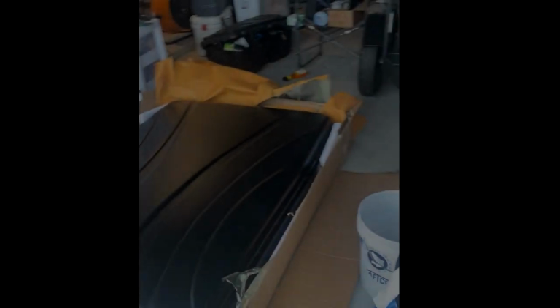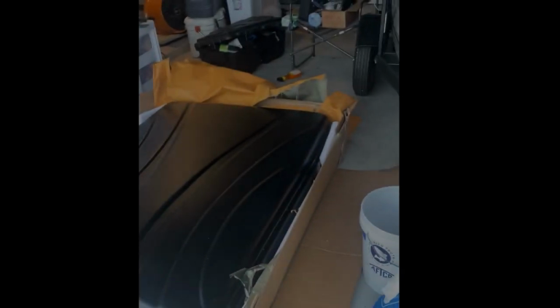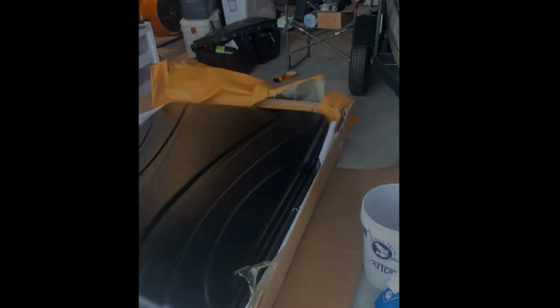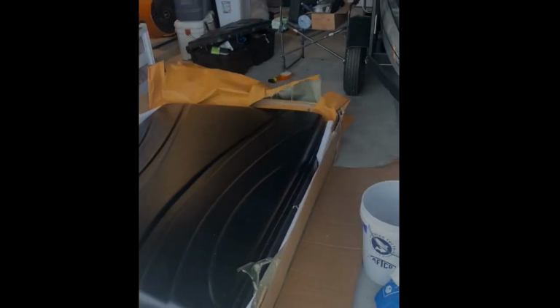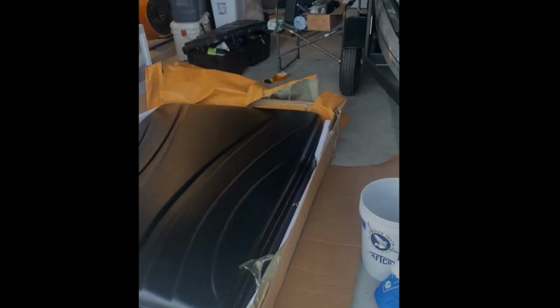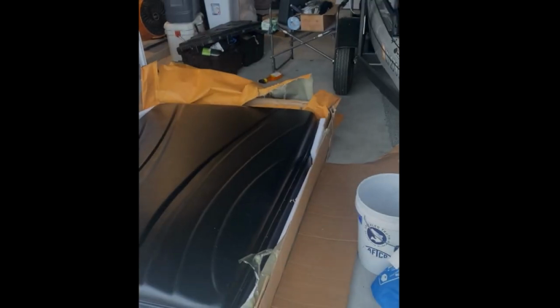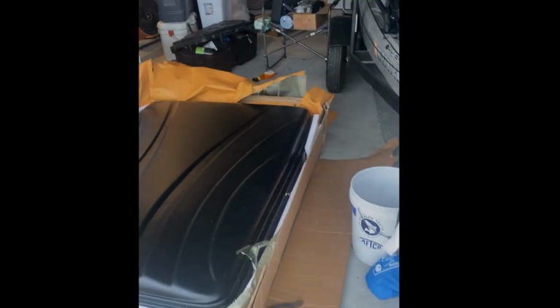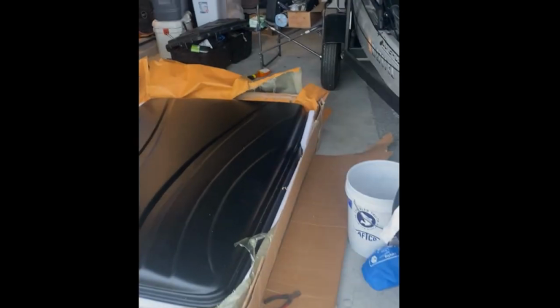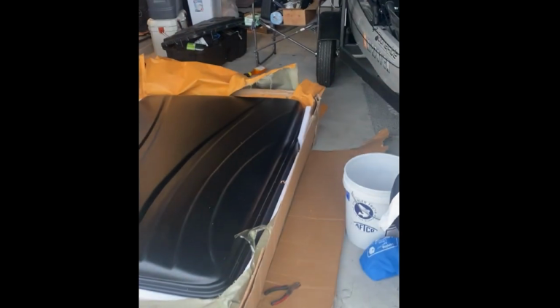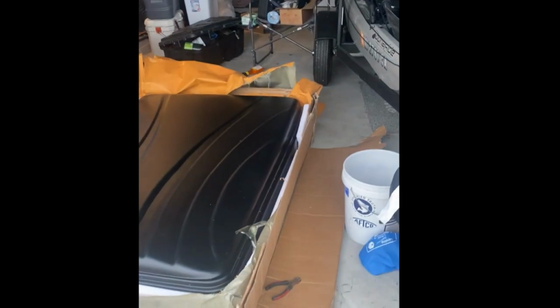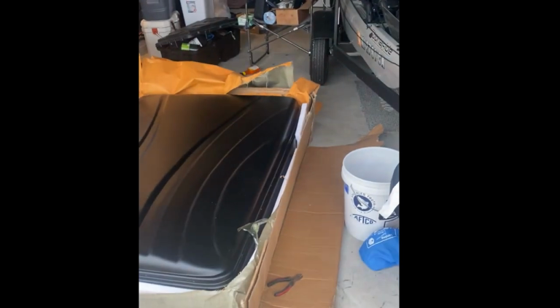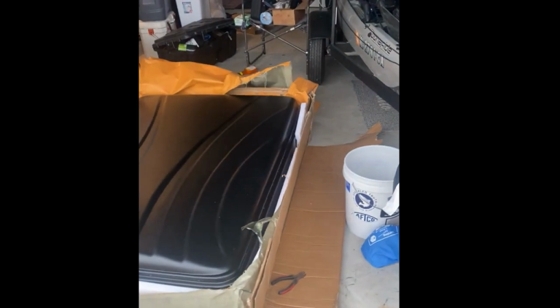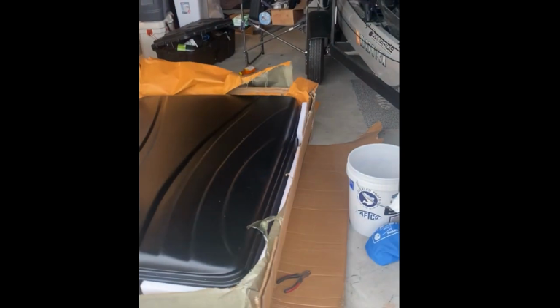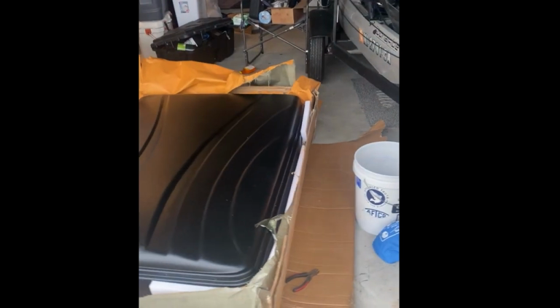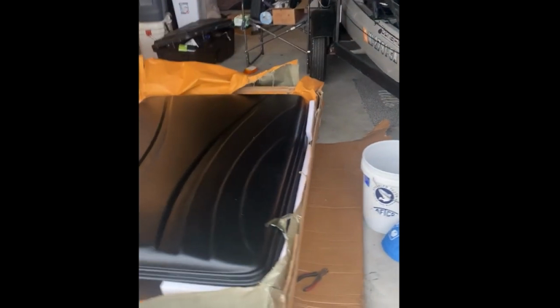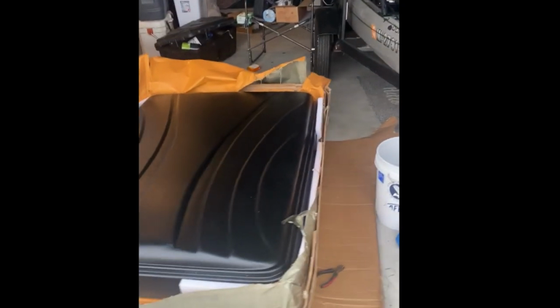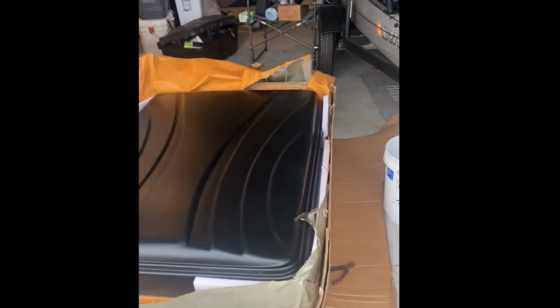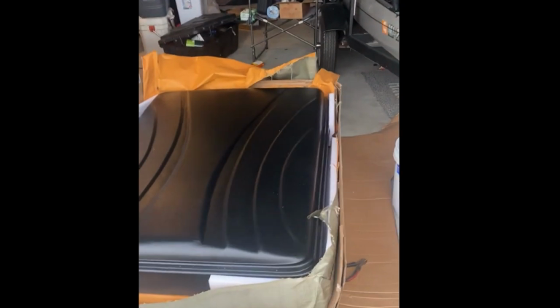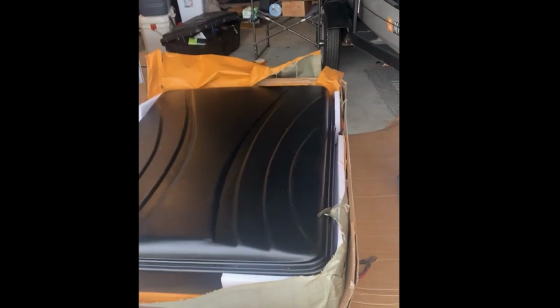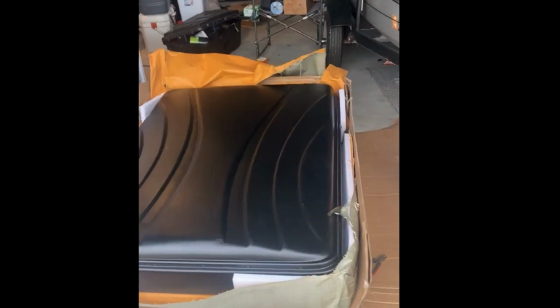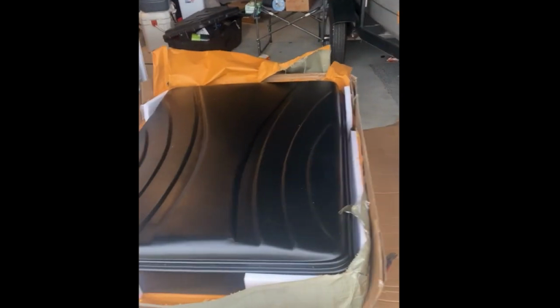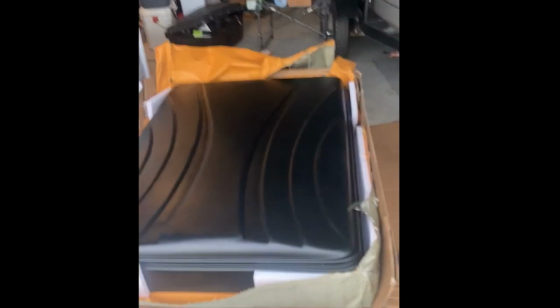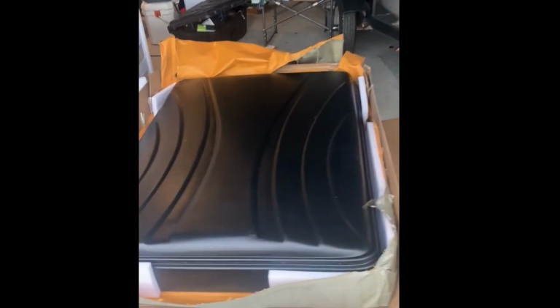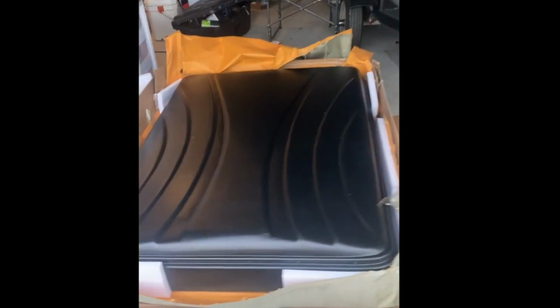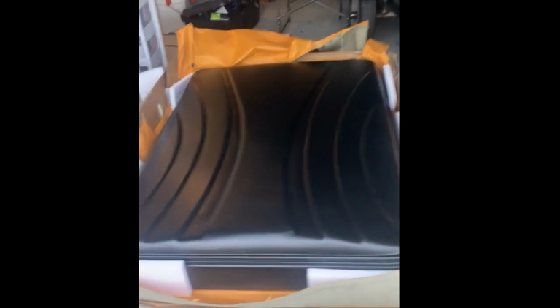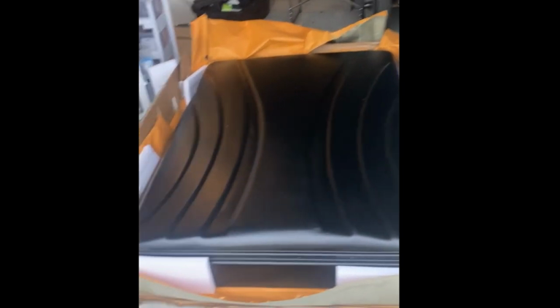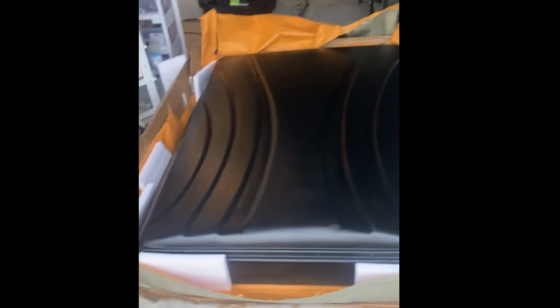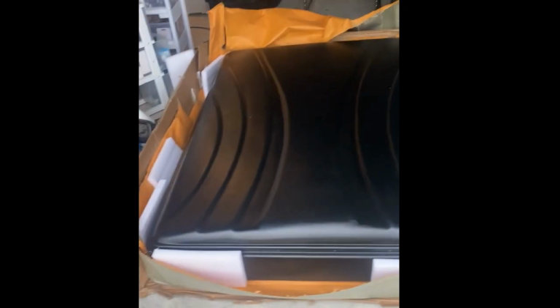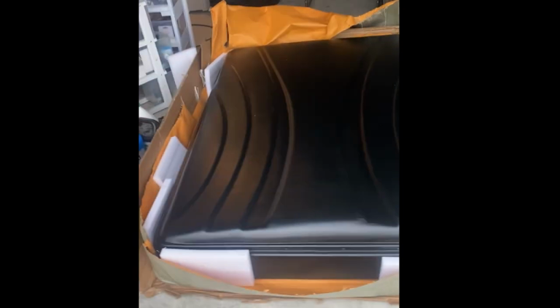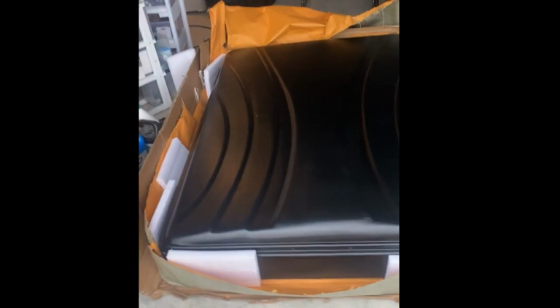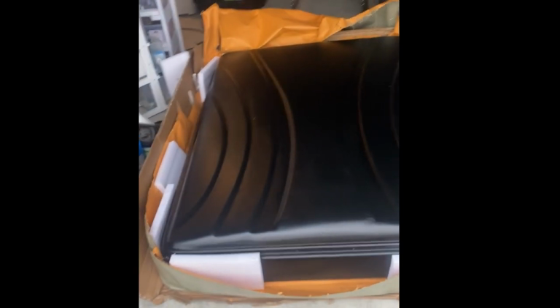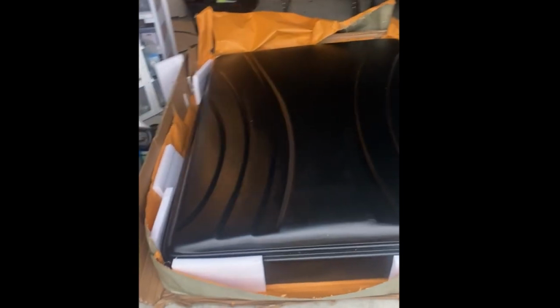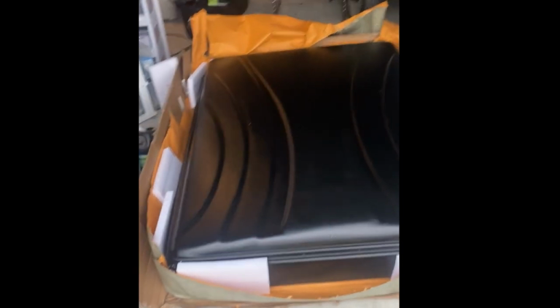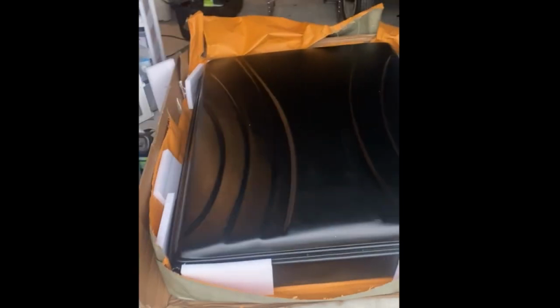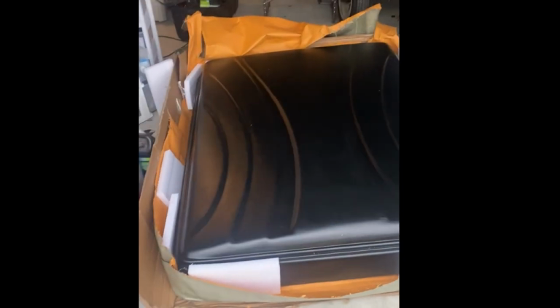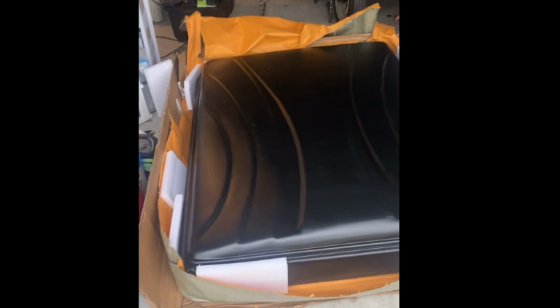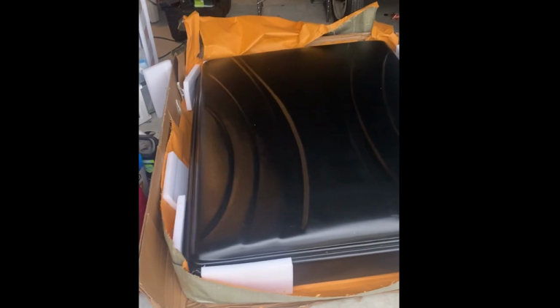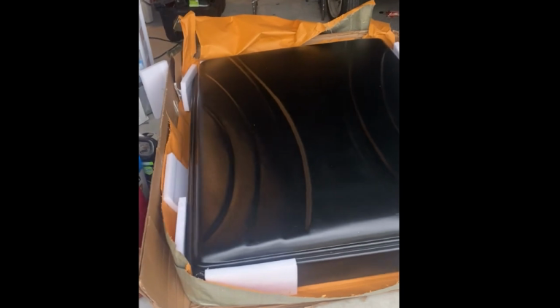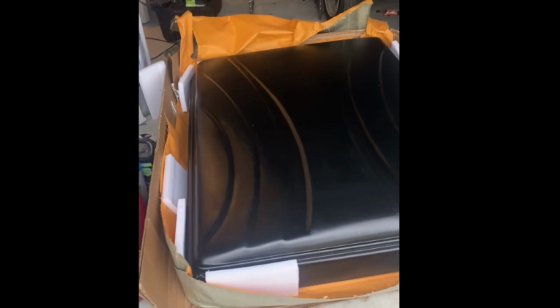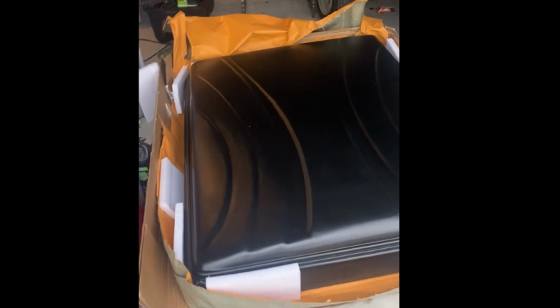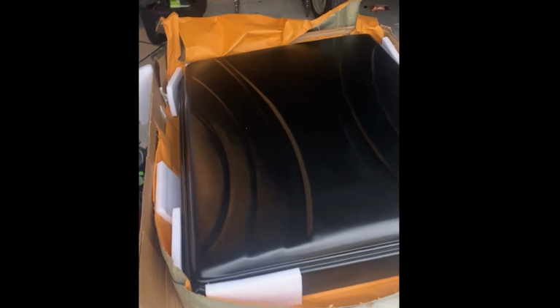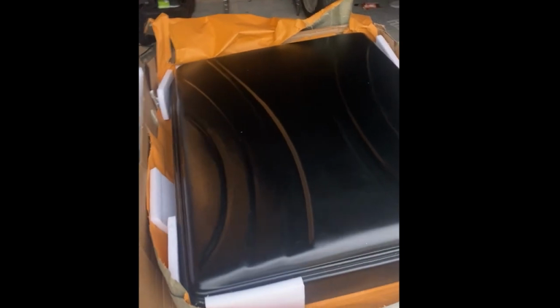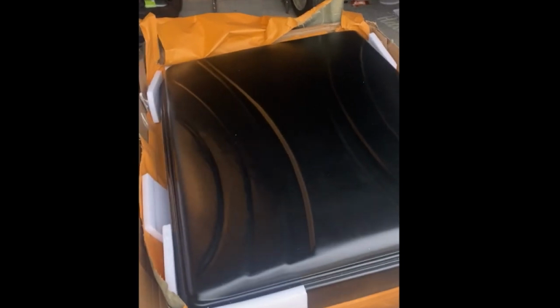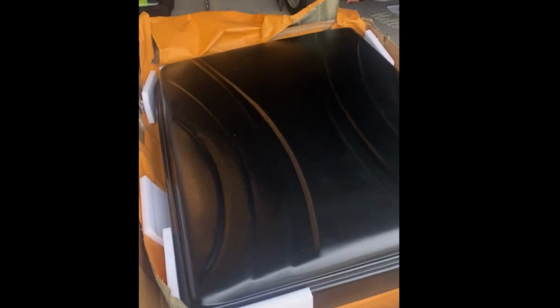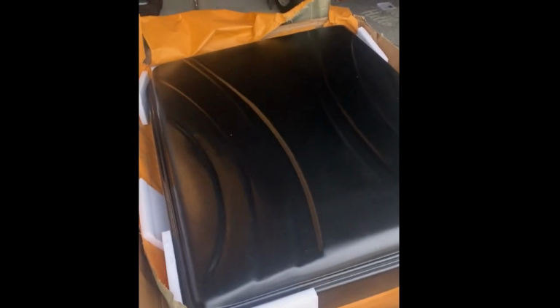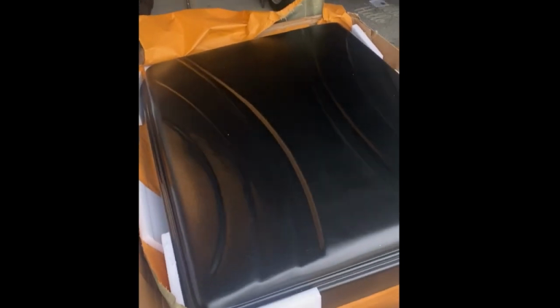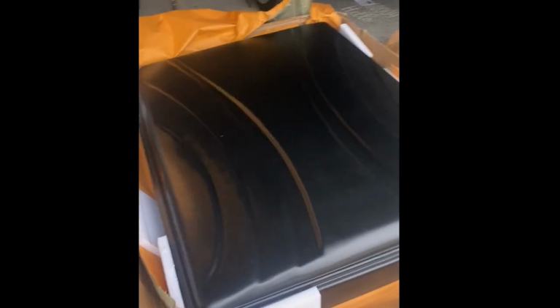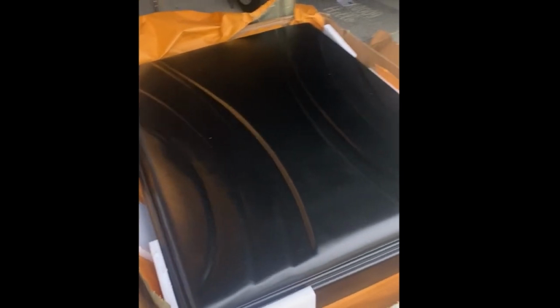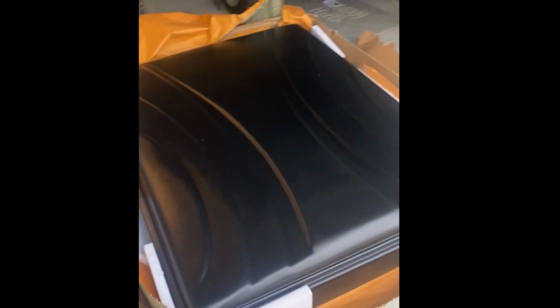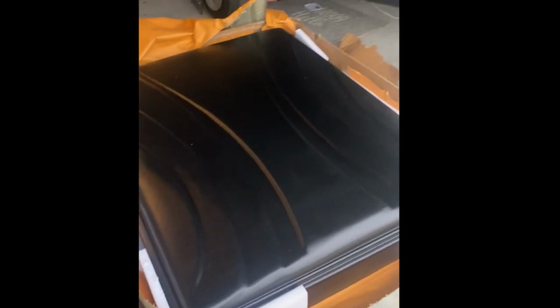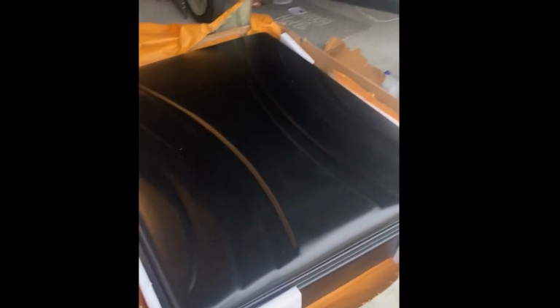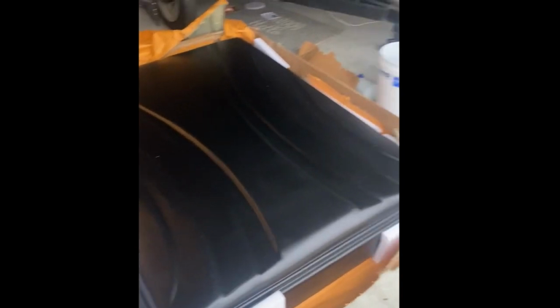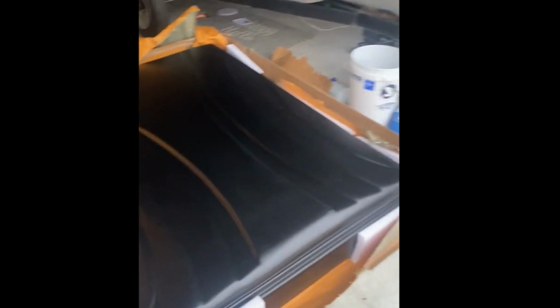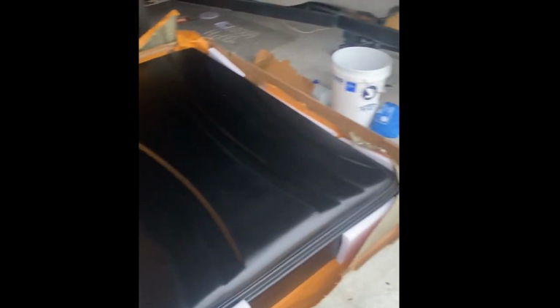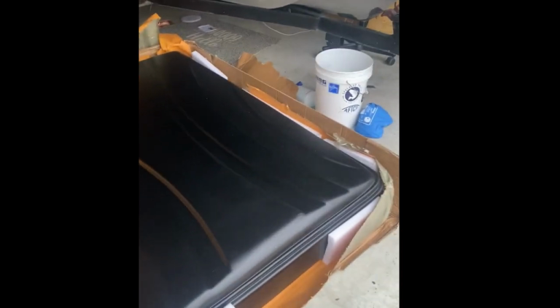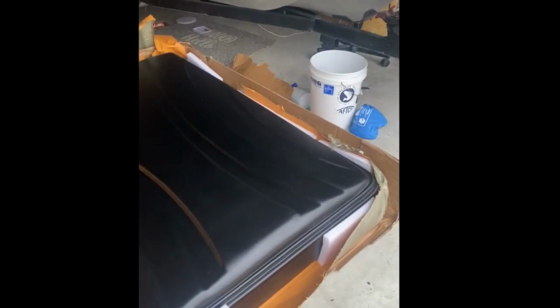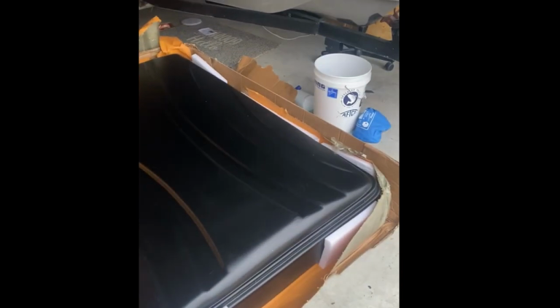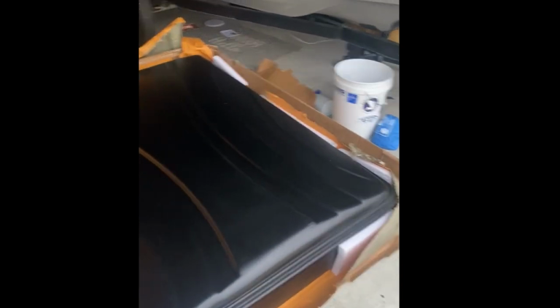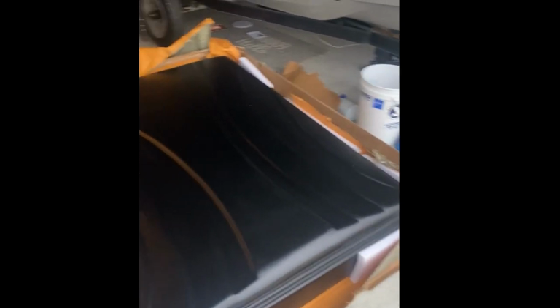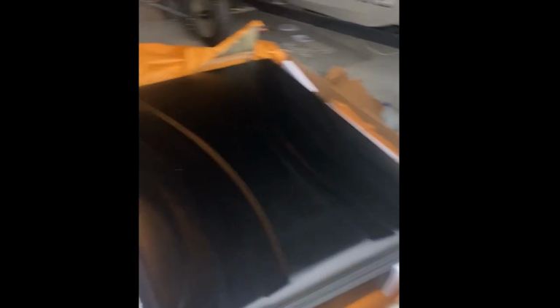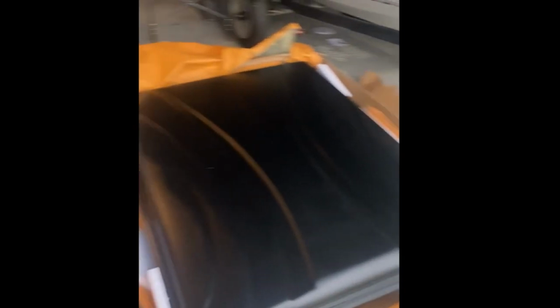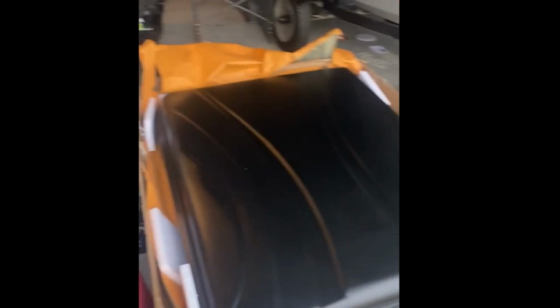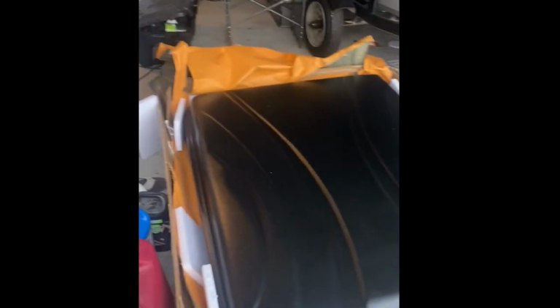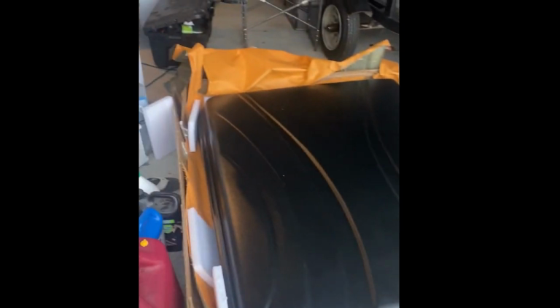Tent showed up in great condition. Packaged really well. No damage. Did pretty good.